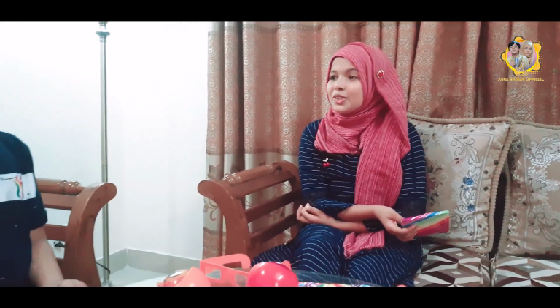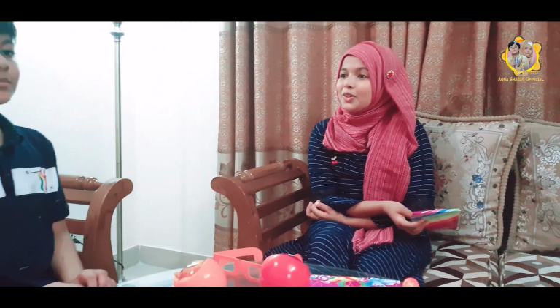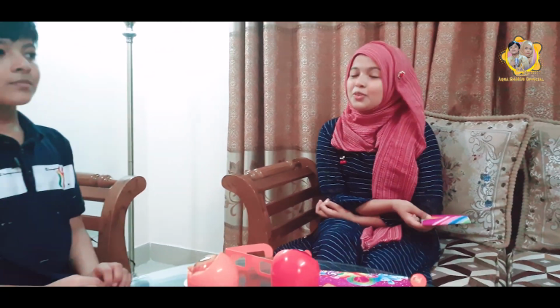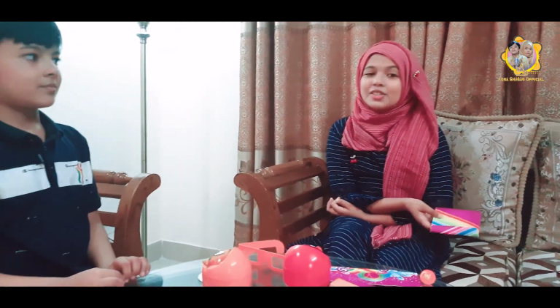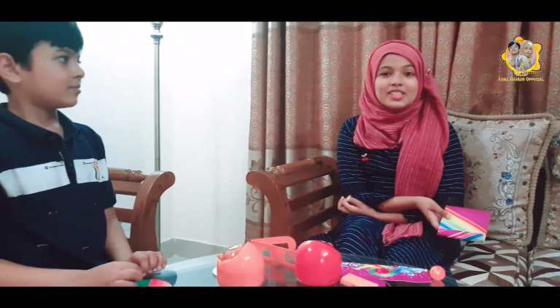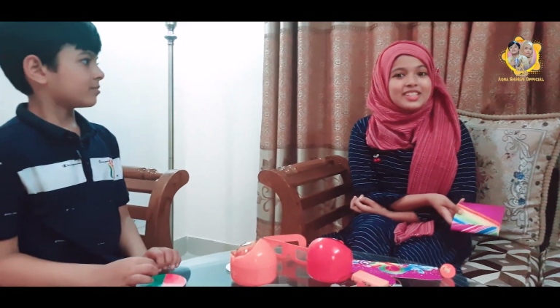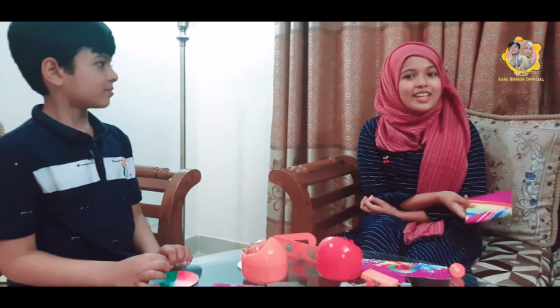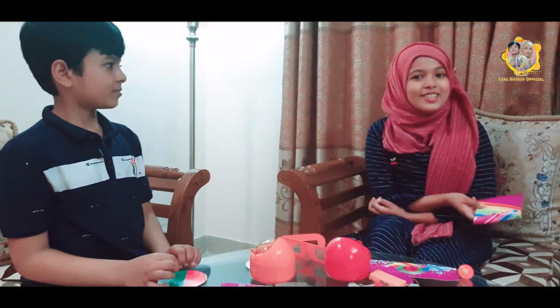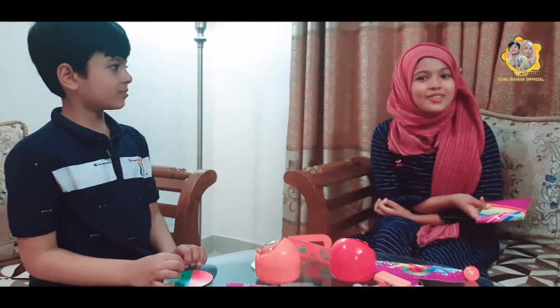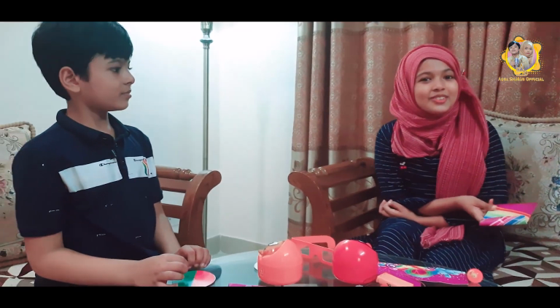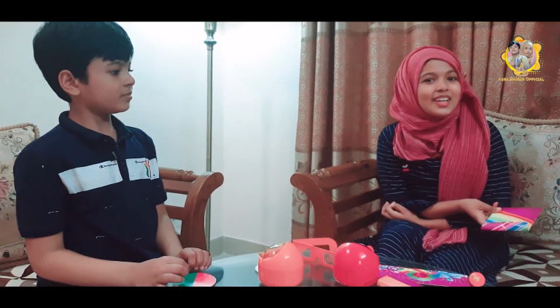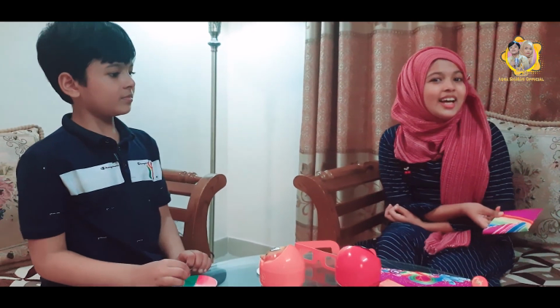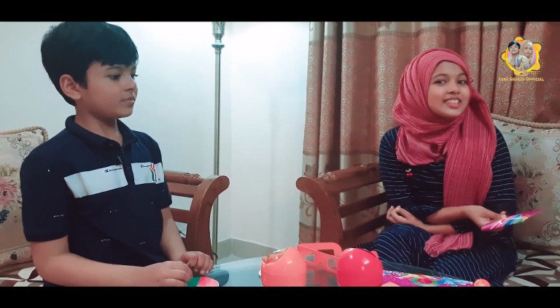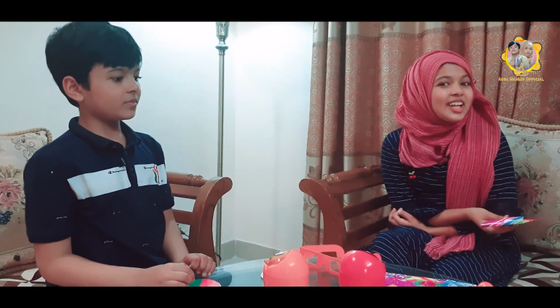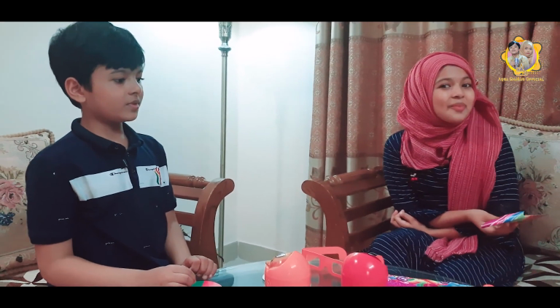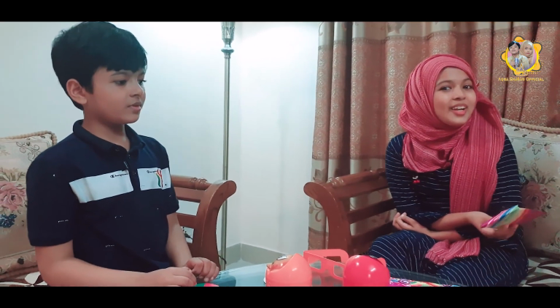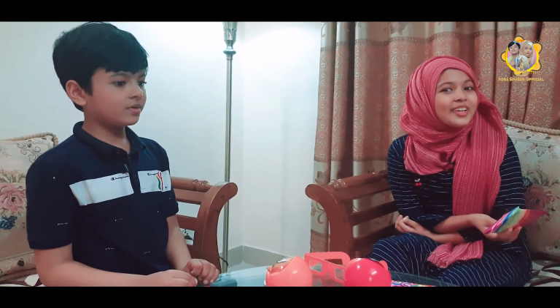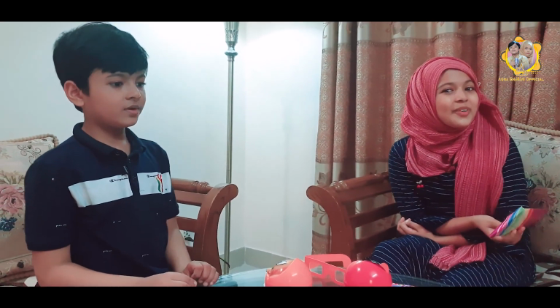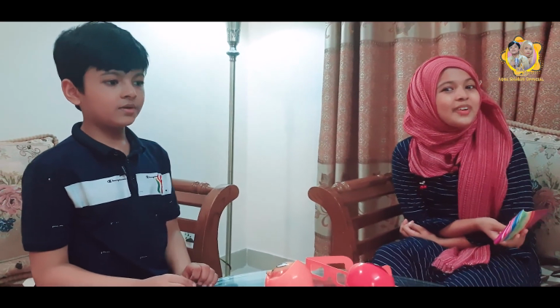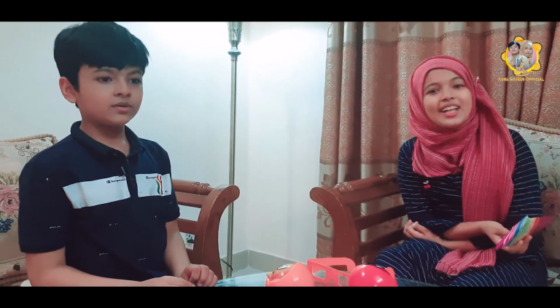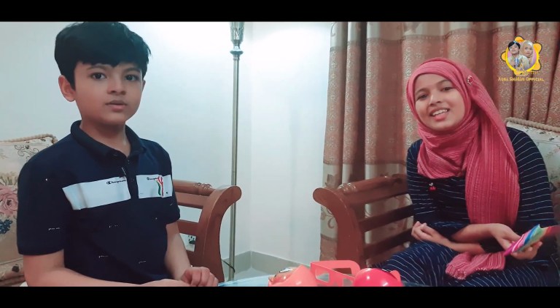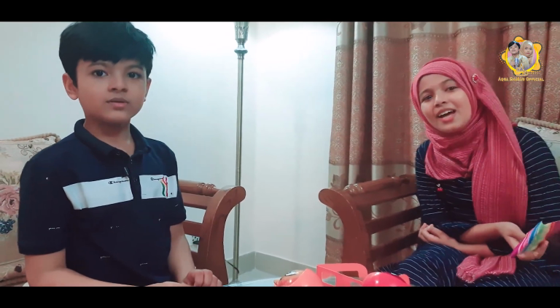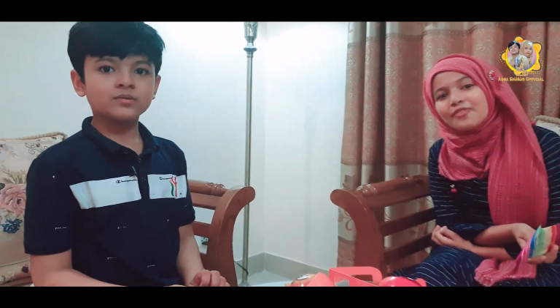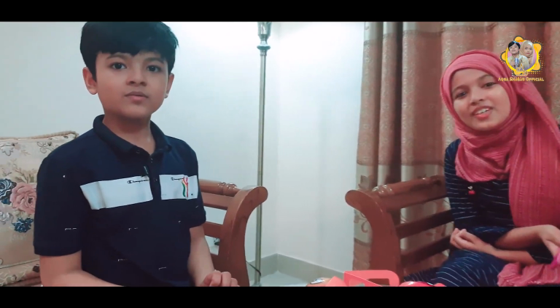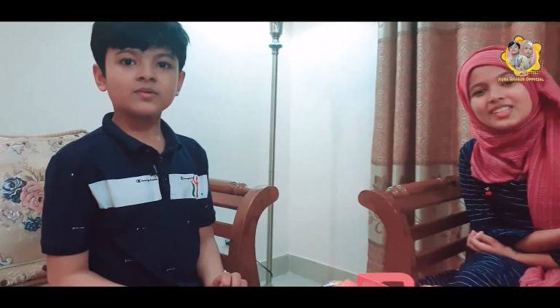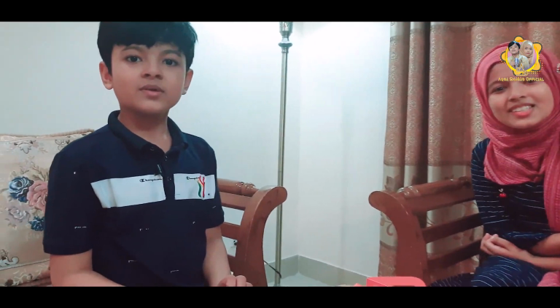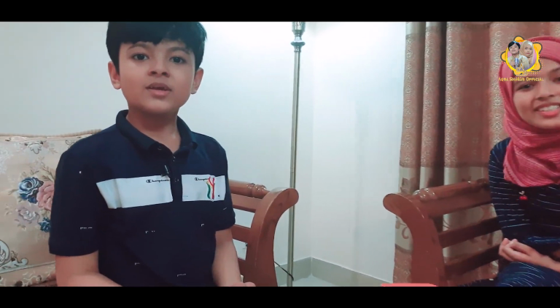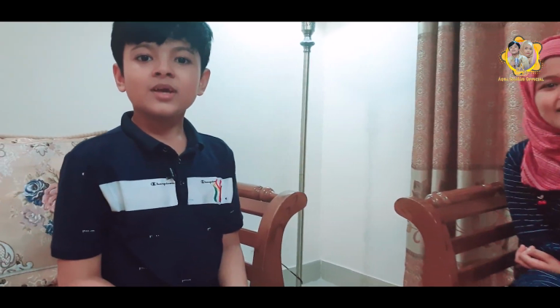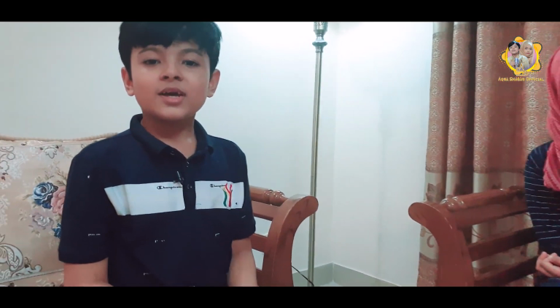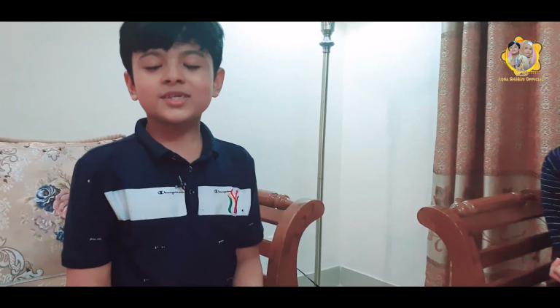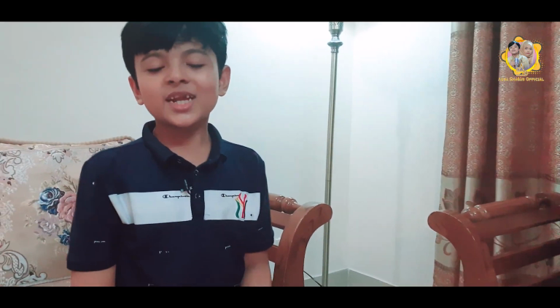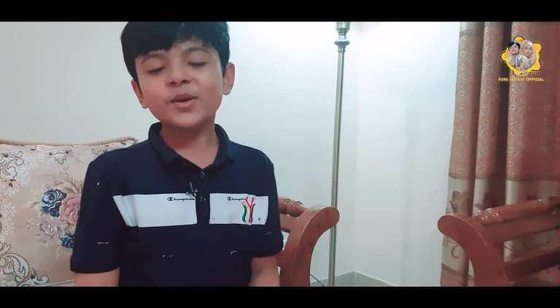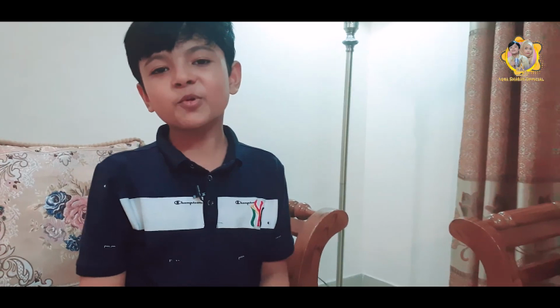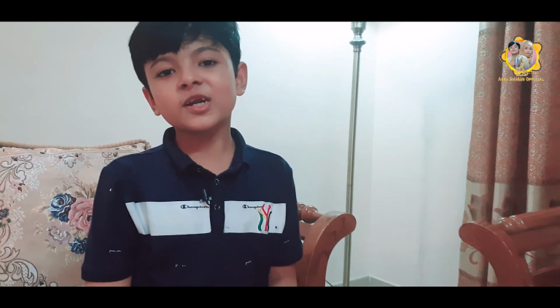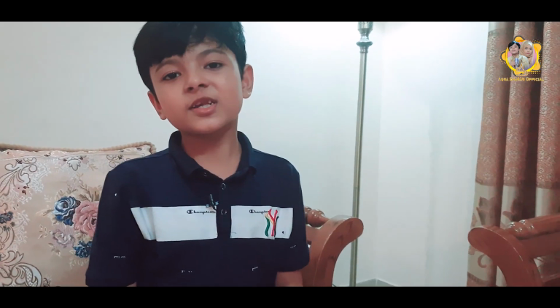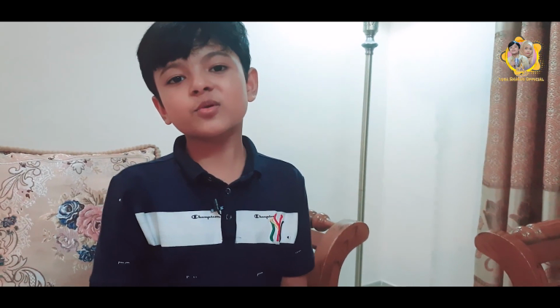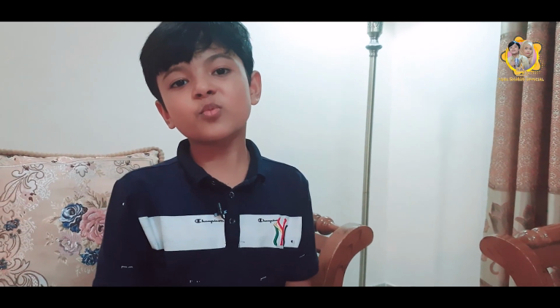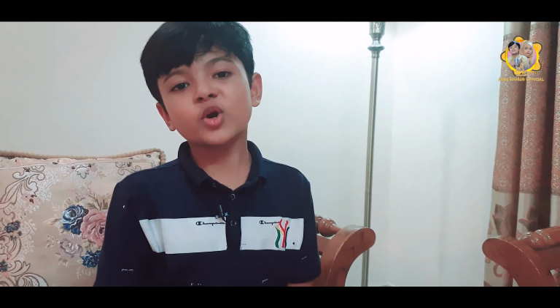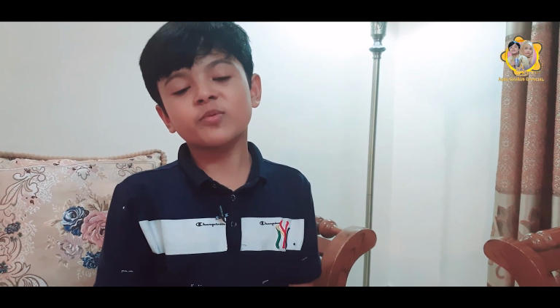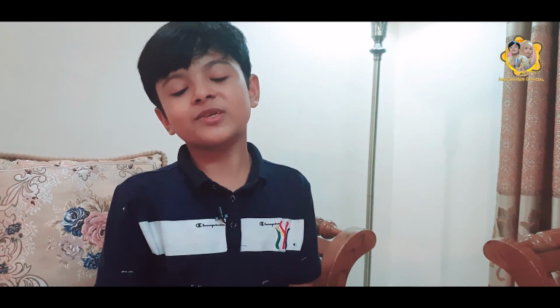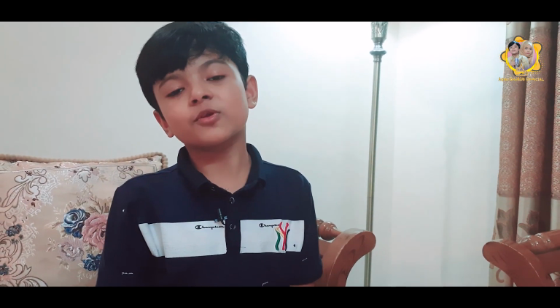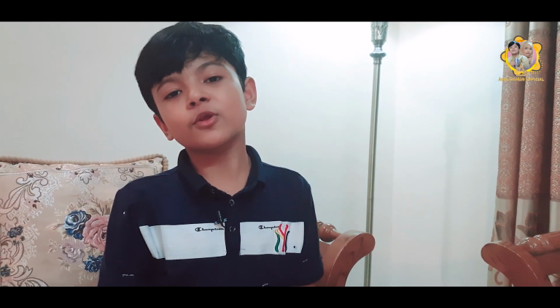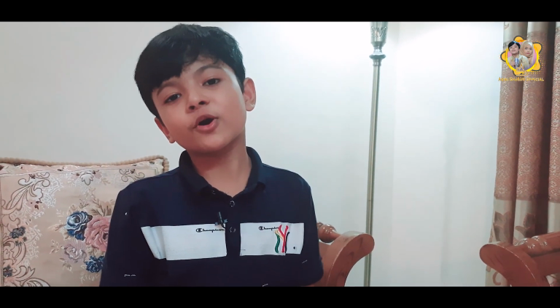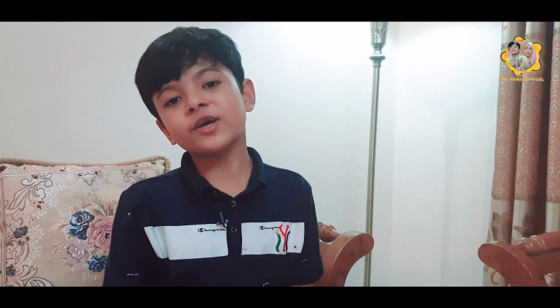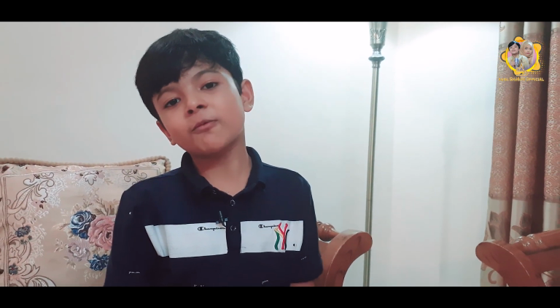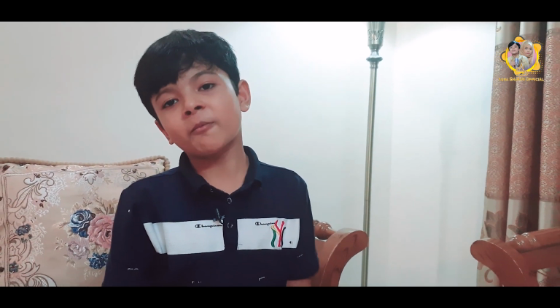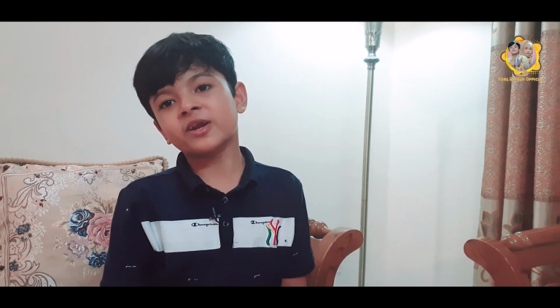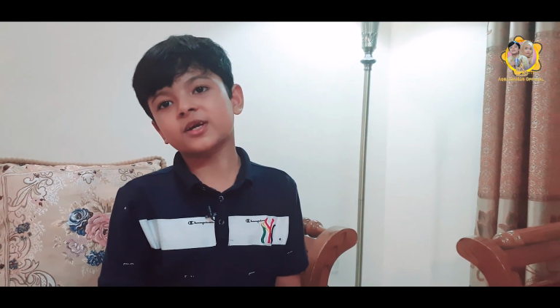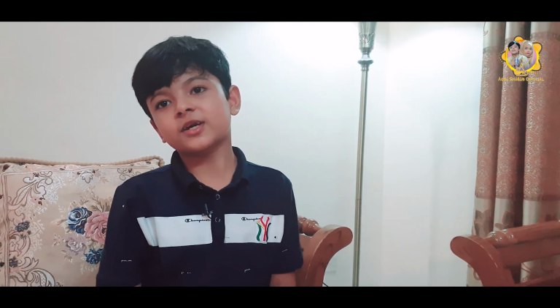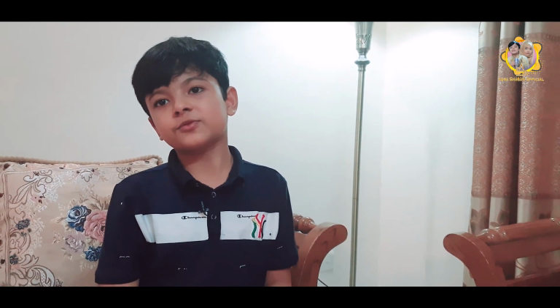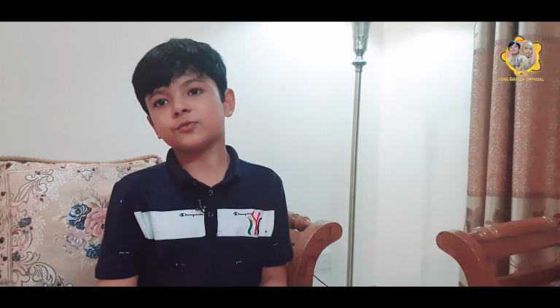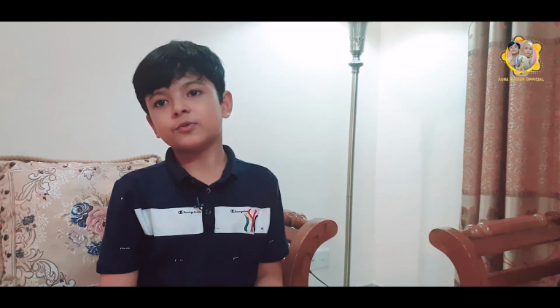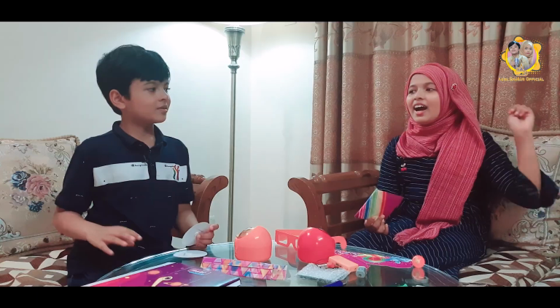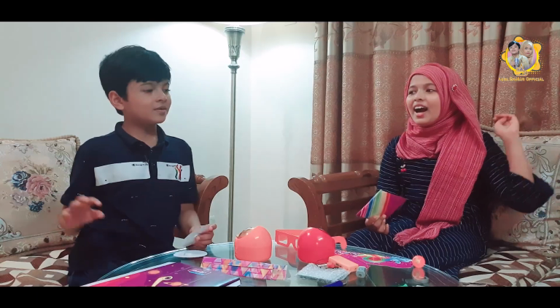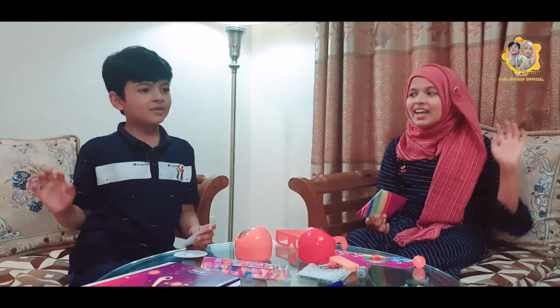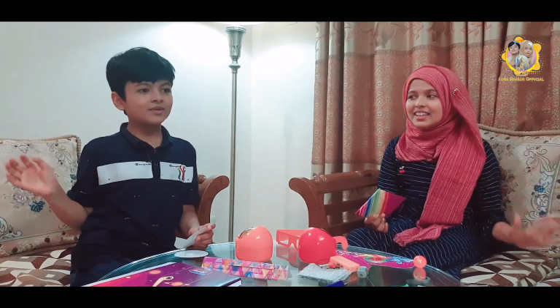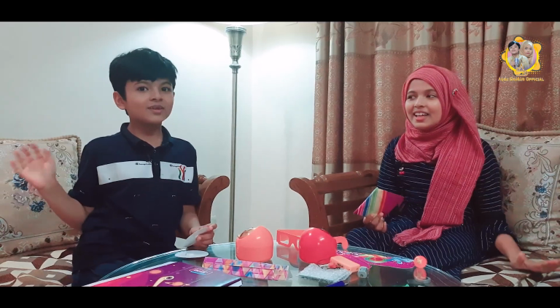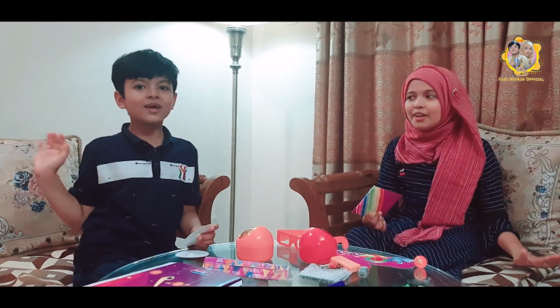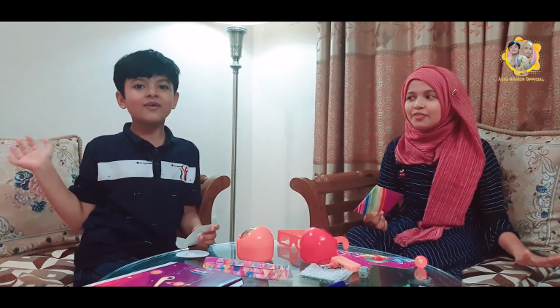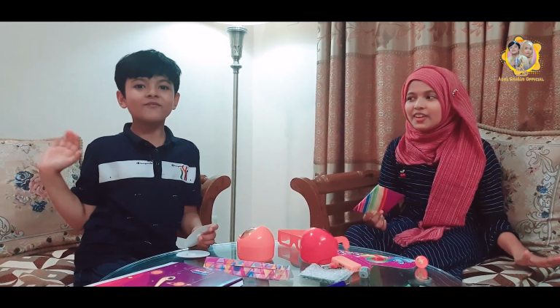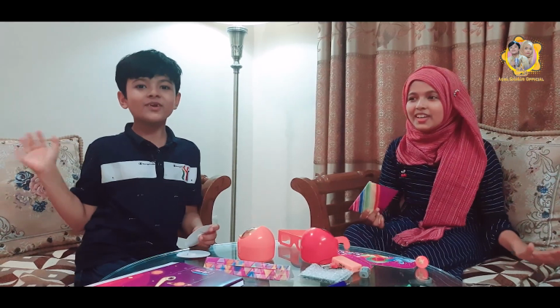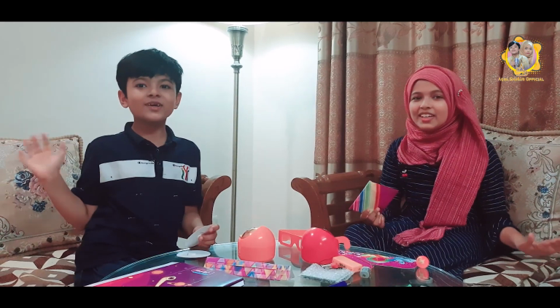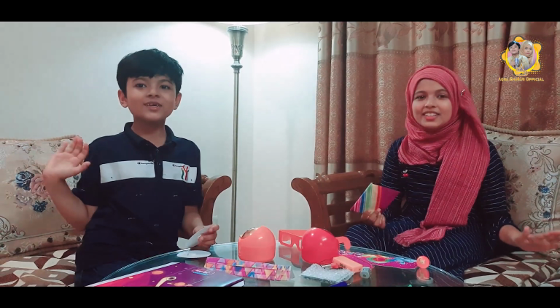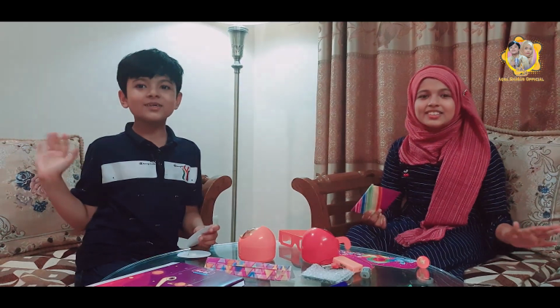So, stay tuned. Assalamualaikum. Allah Hafiz. Assalamualaikum warahmatullahi wabarakatuh. Allah Hafiz.